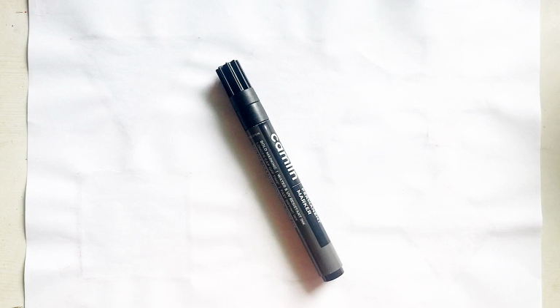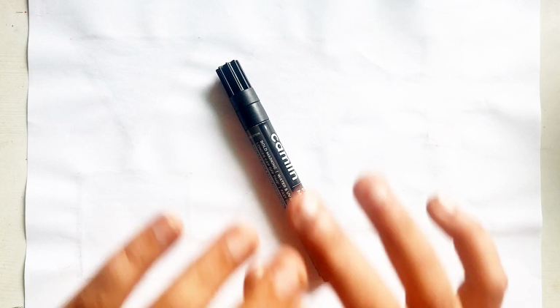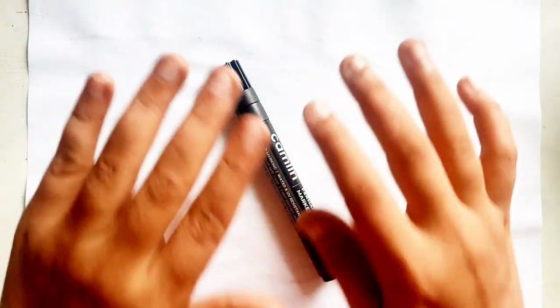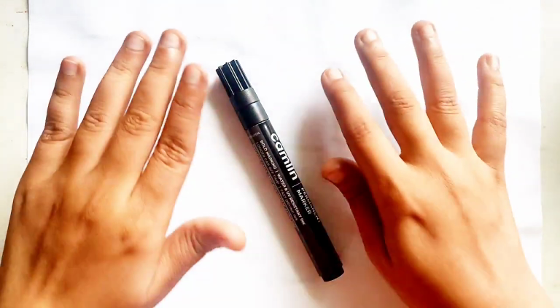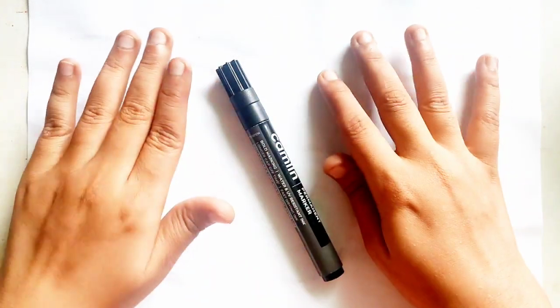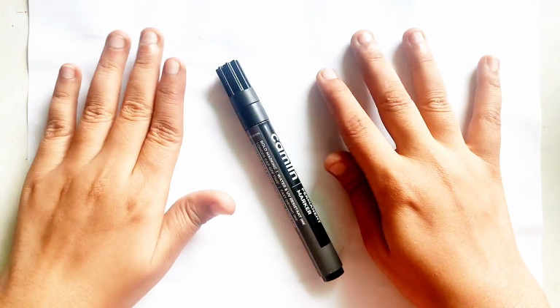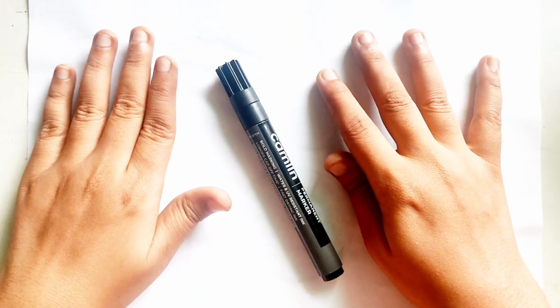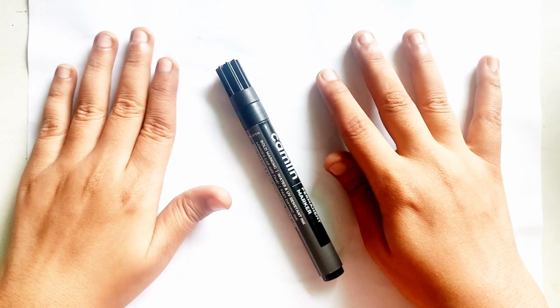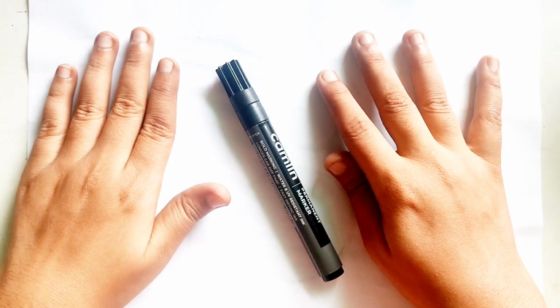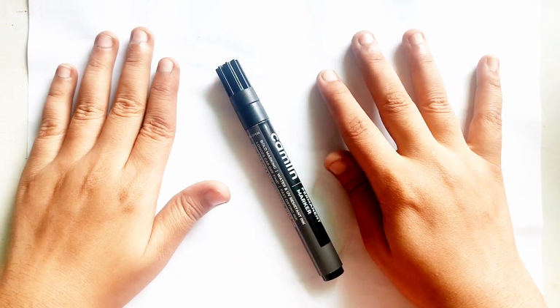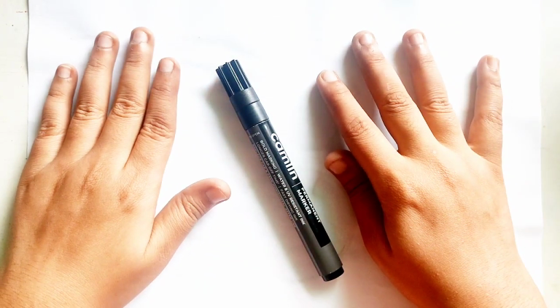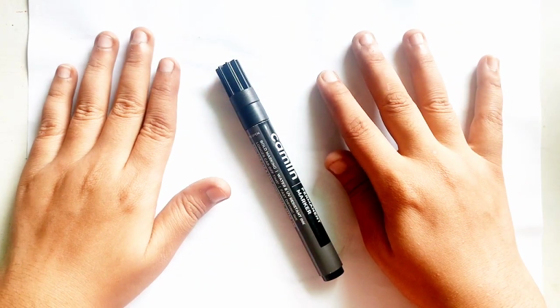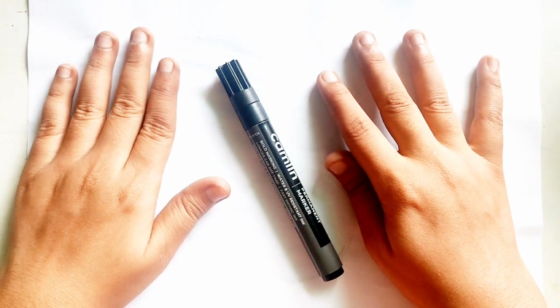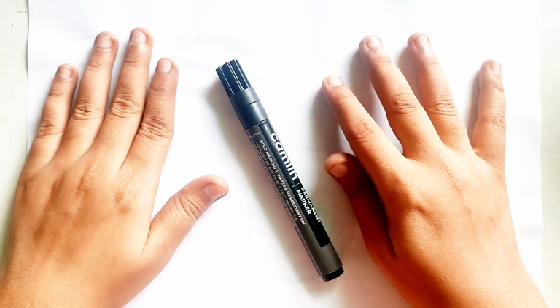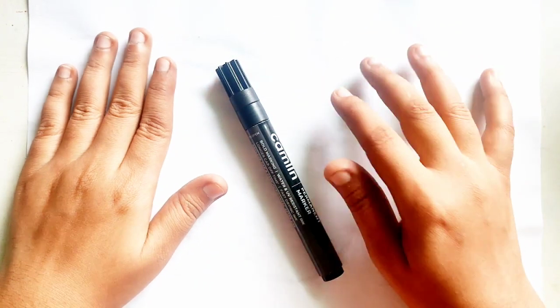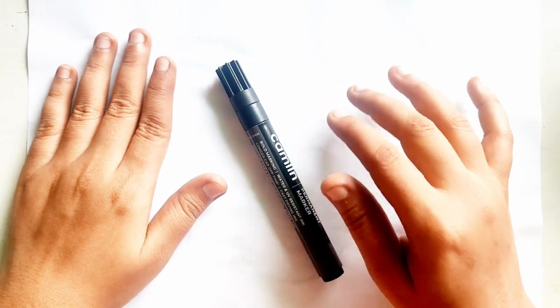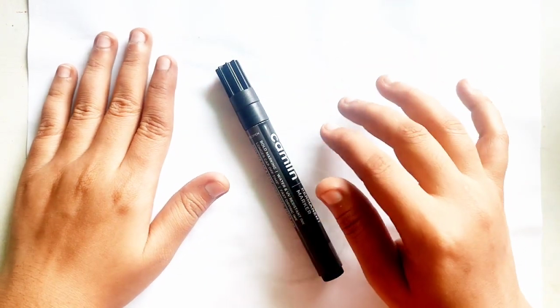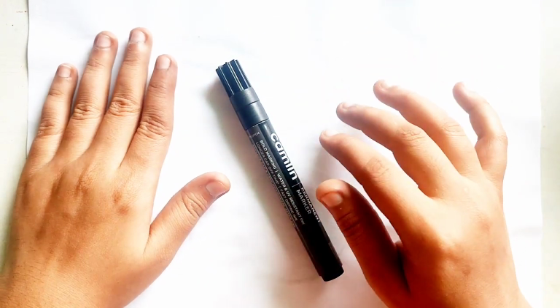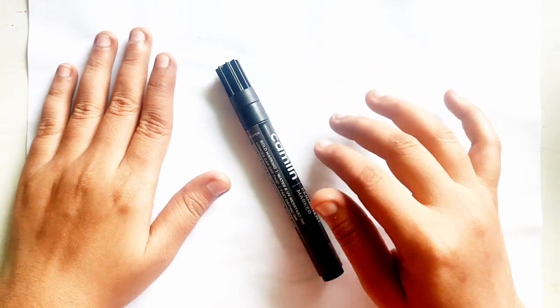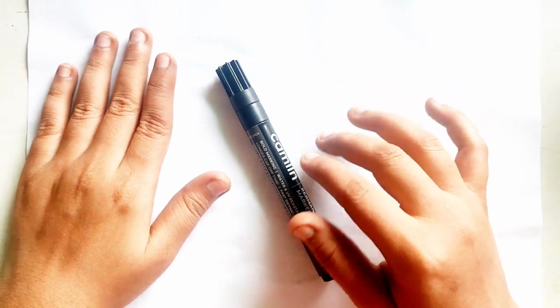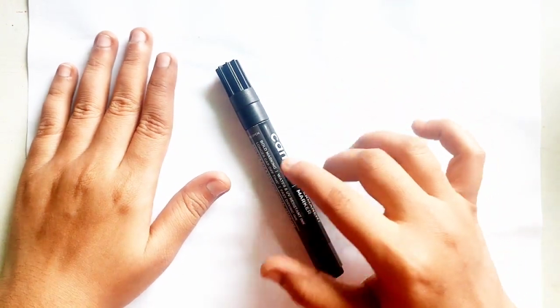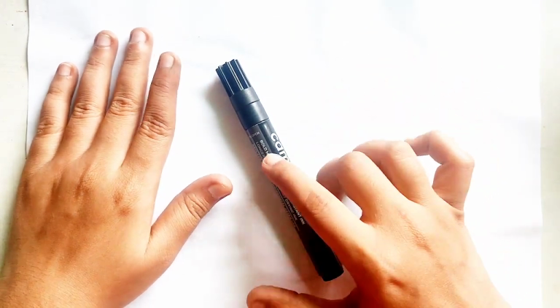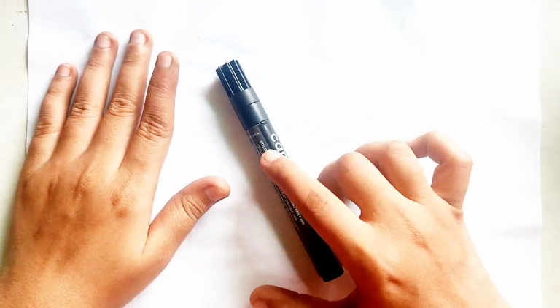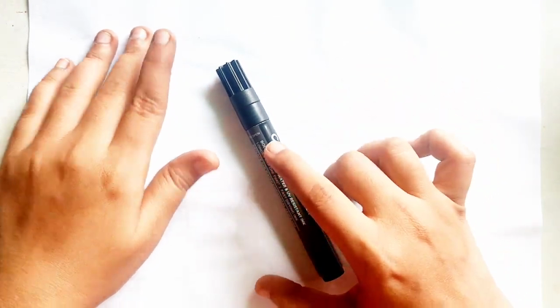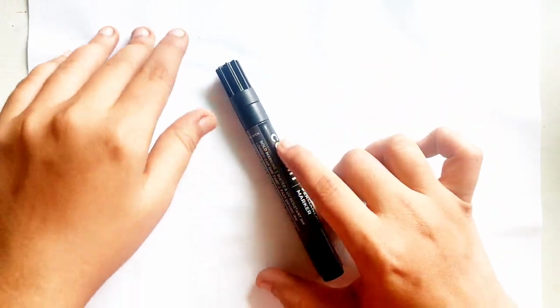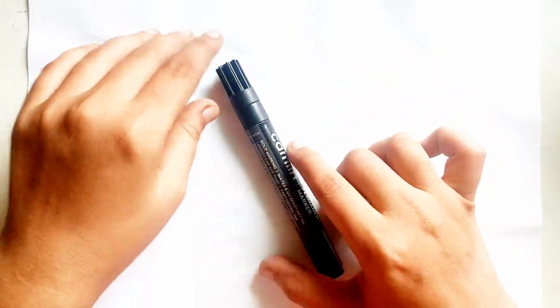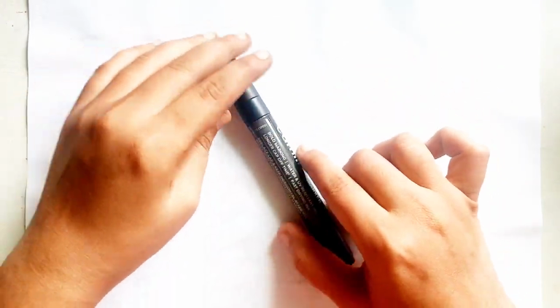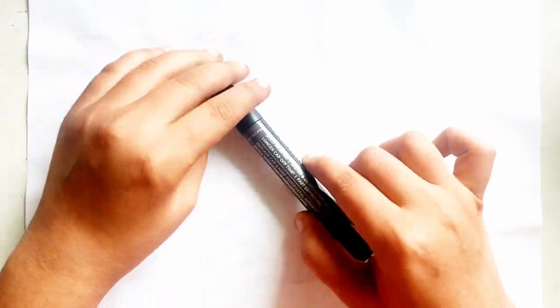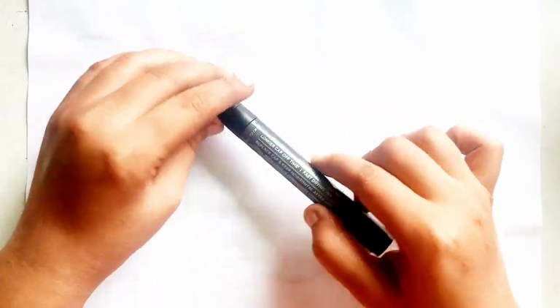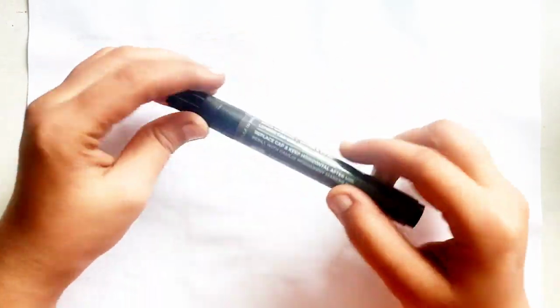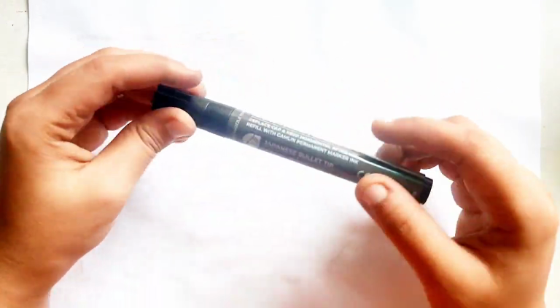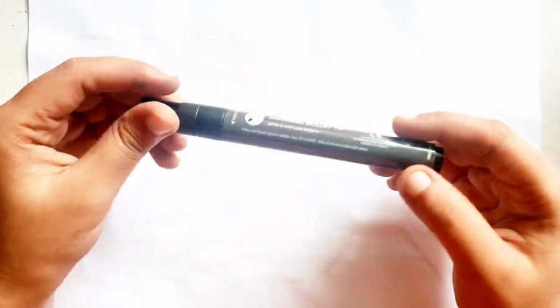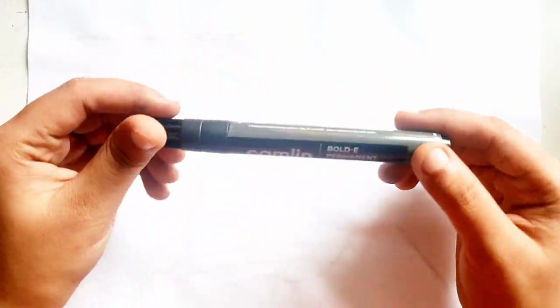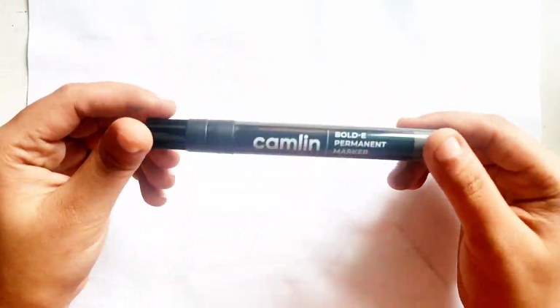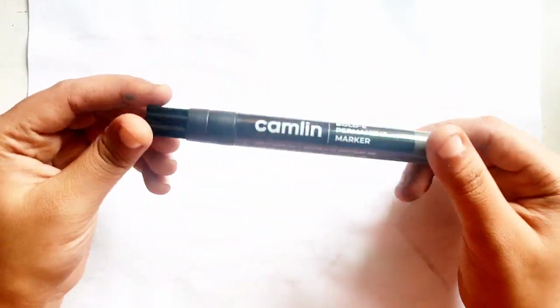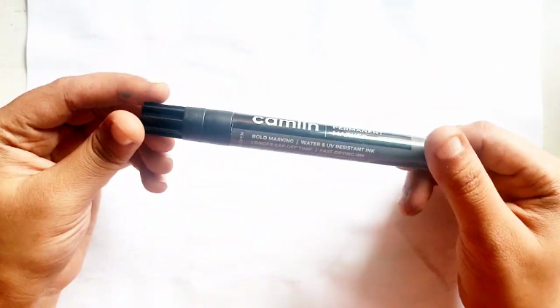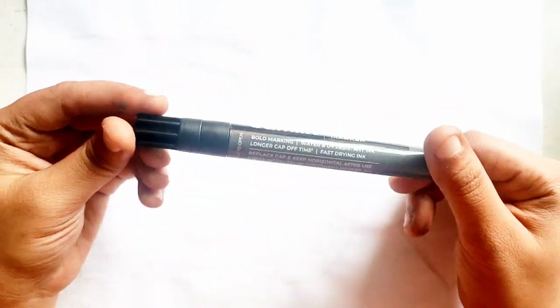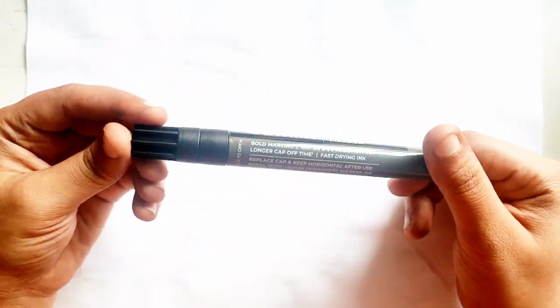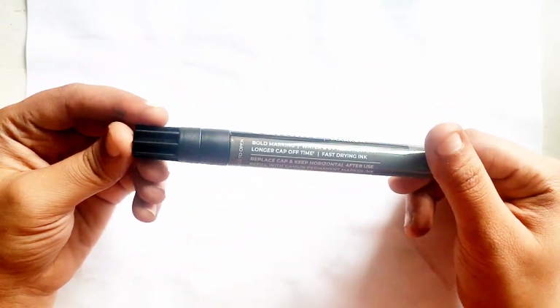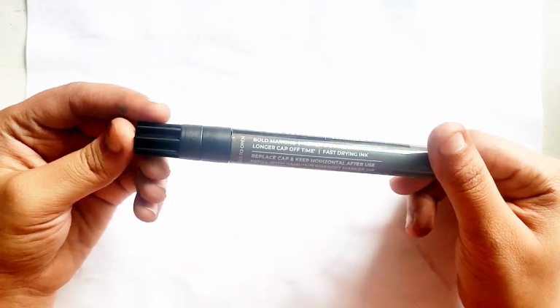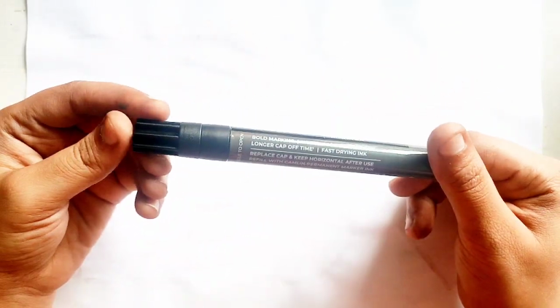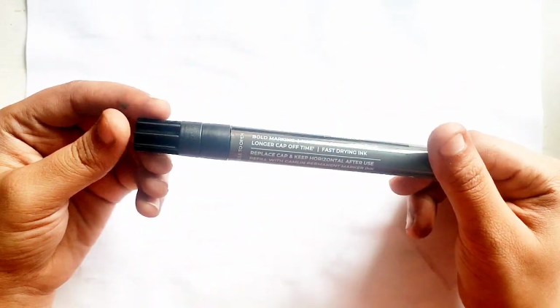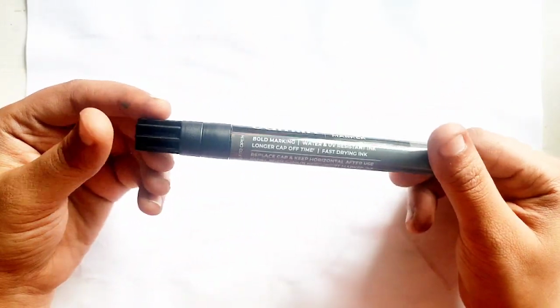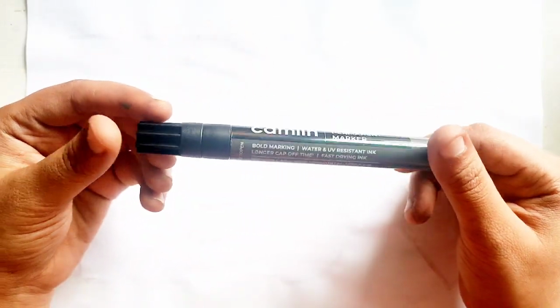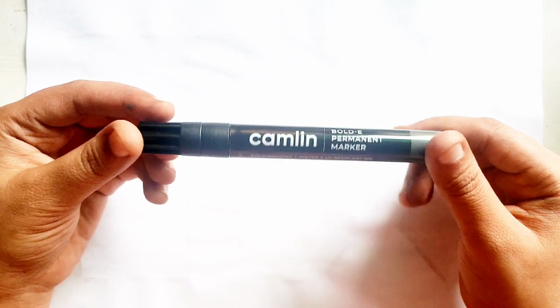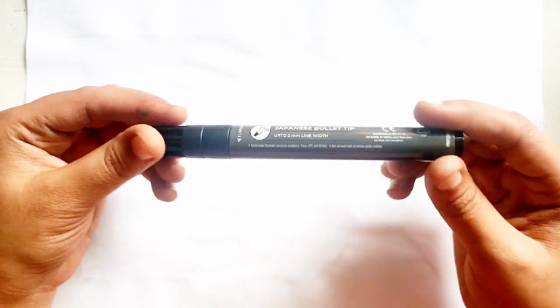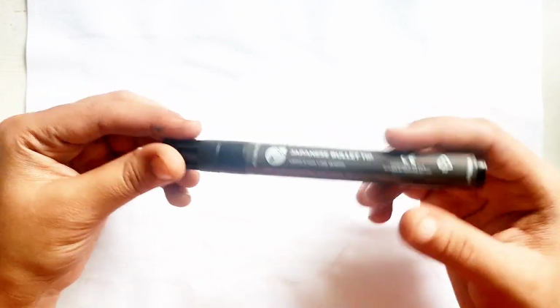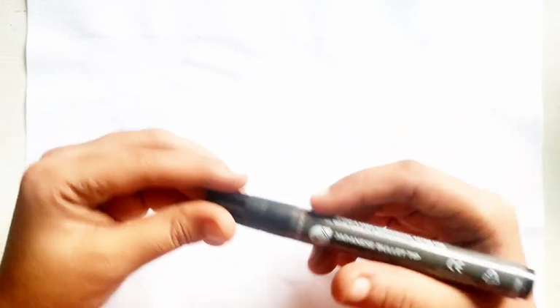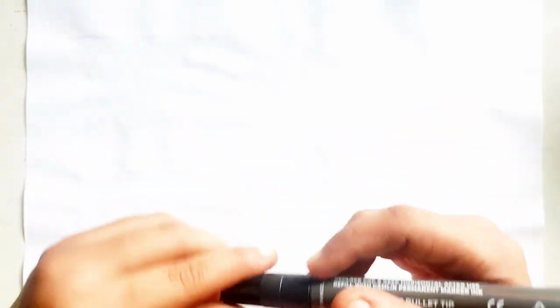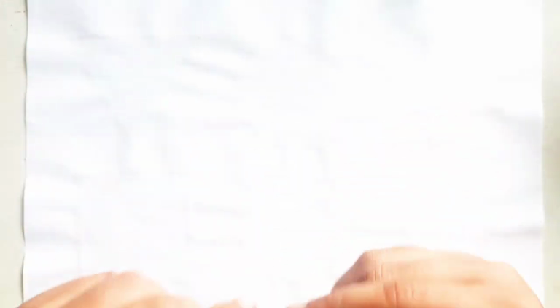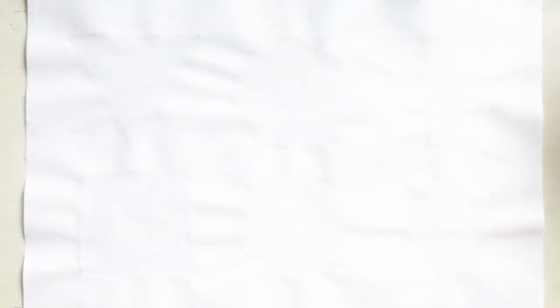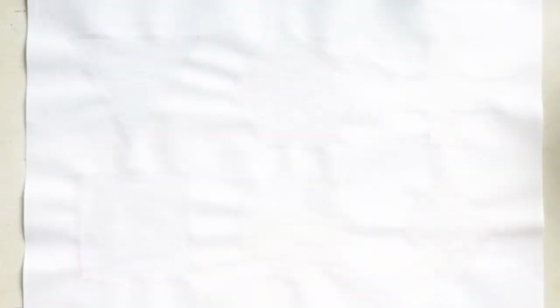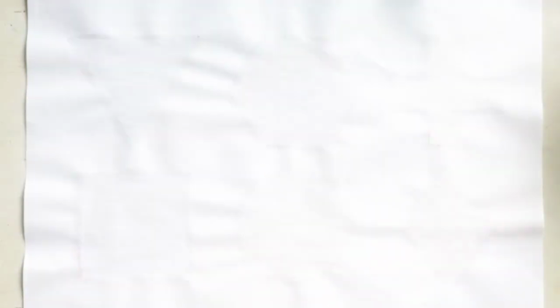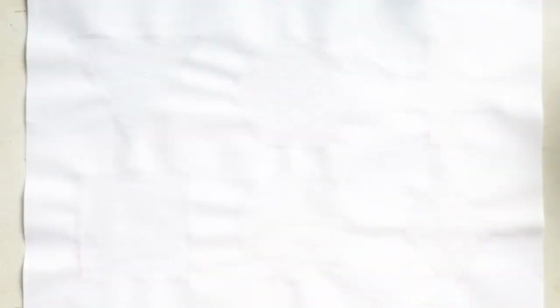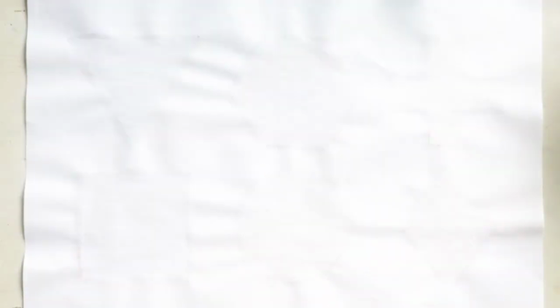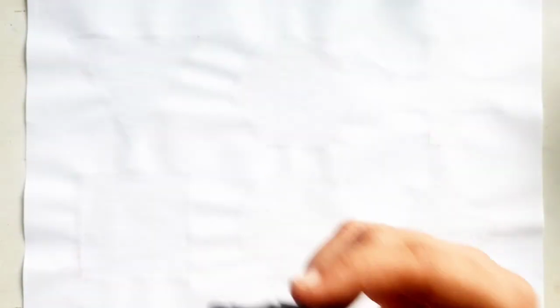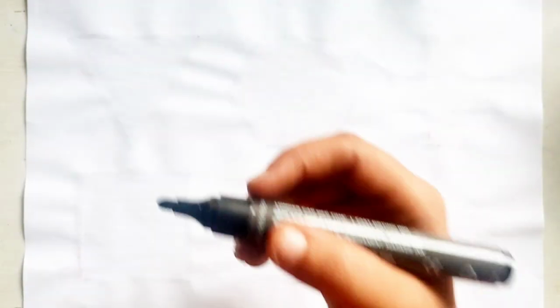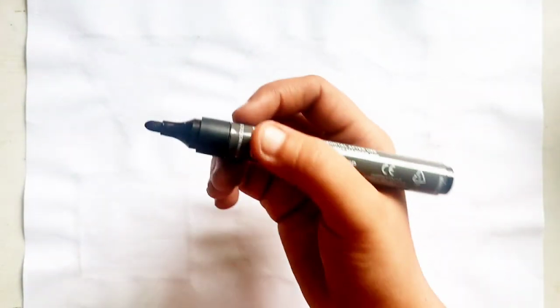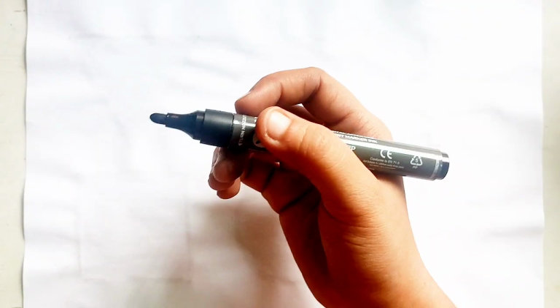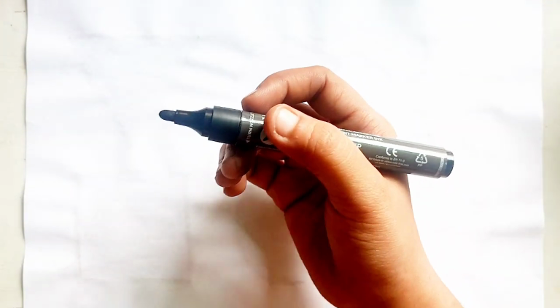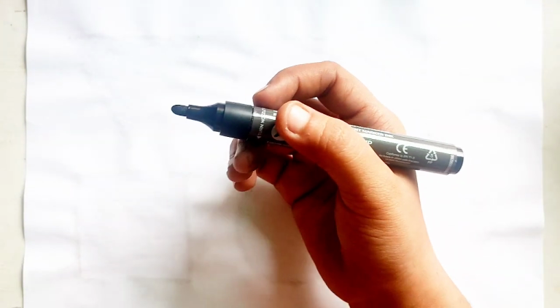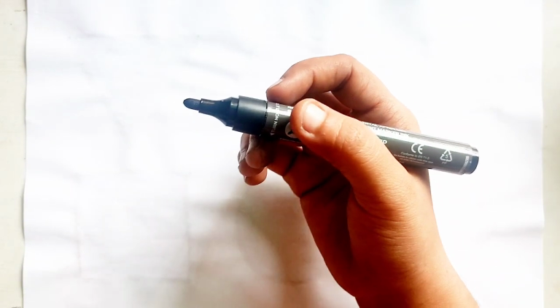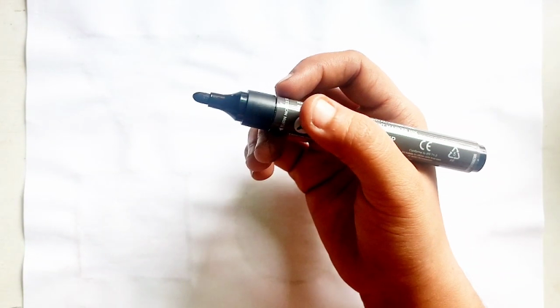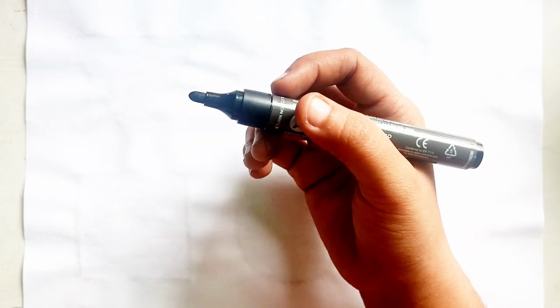Hello Kids! Let's learn some Tootie Shapes in Black Color.